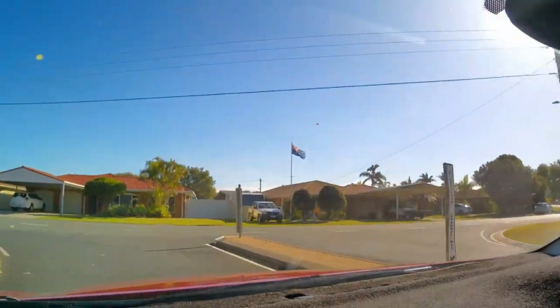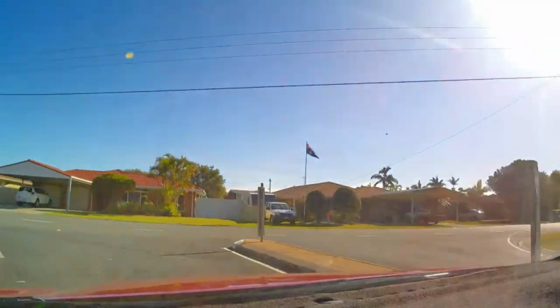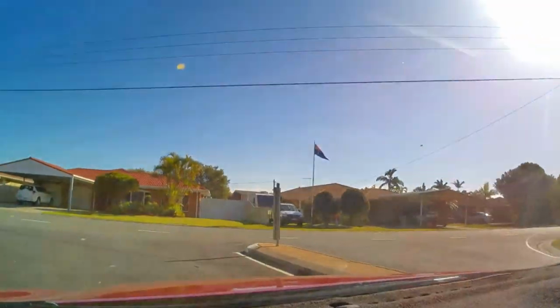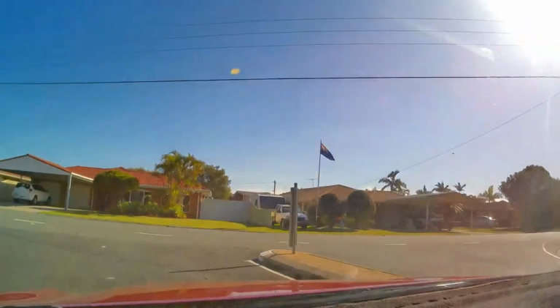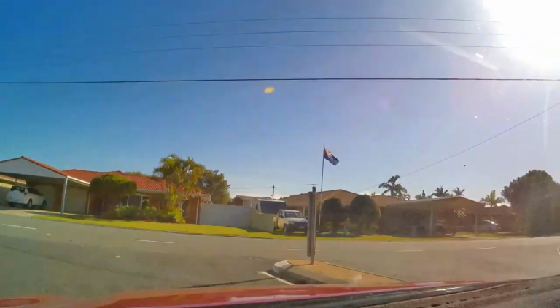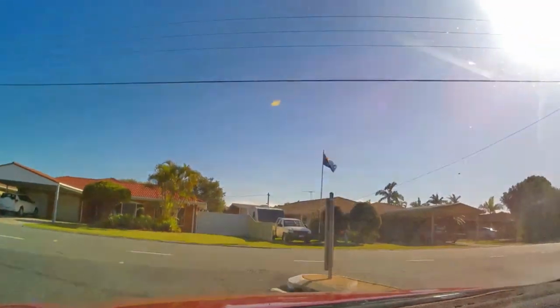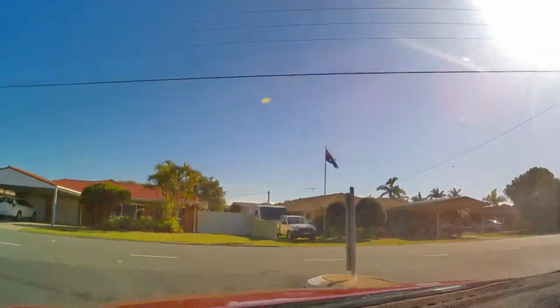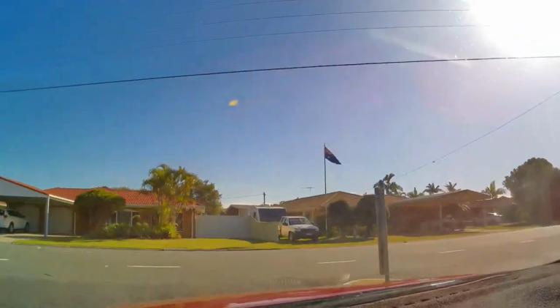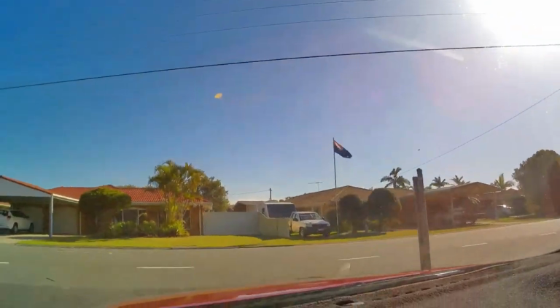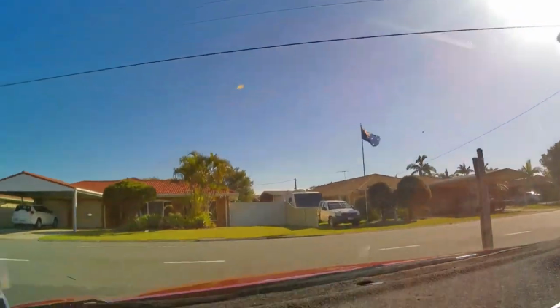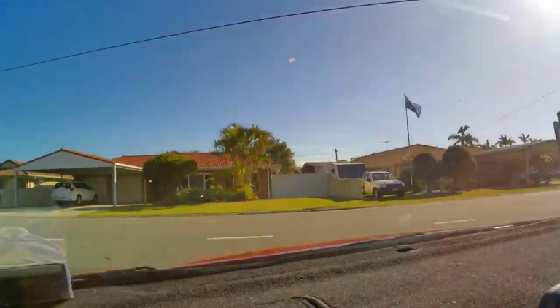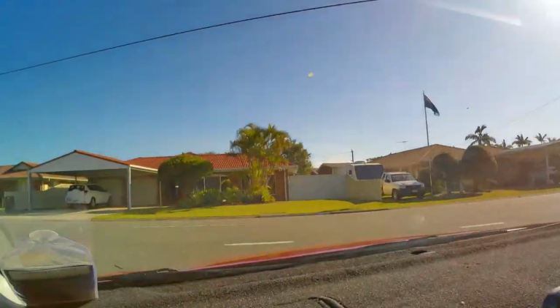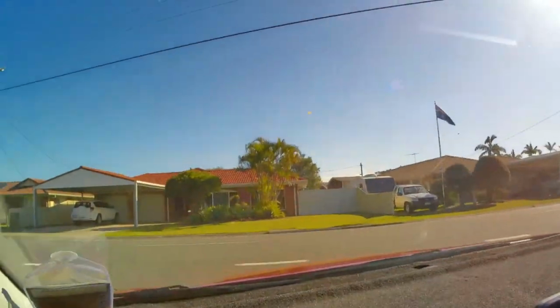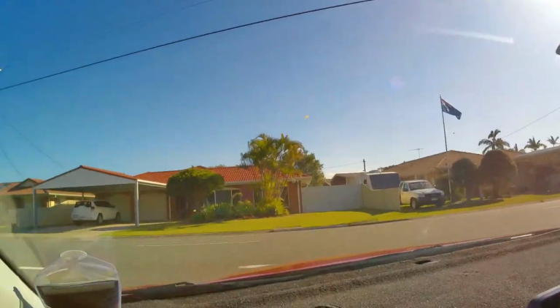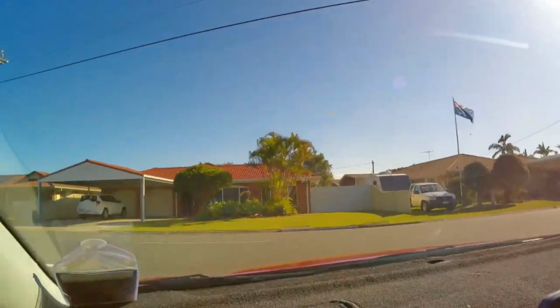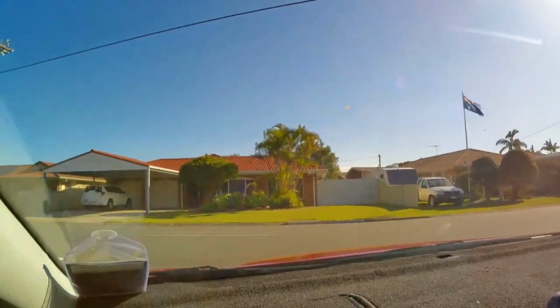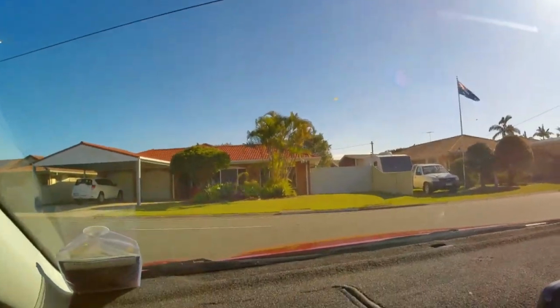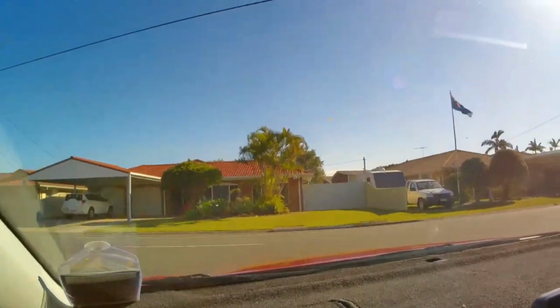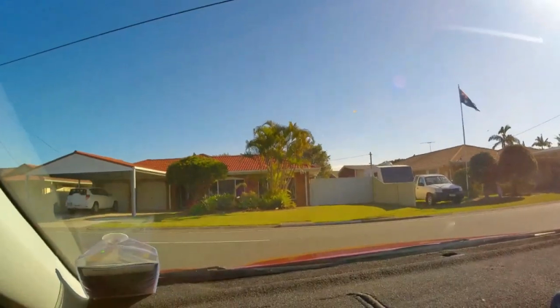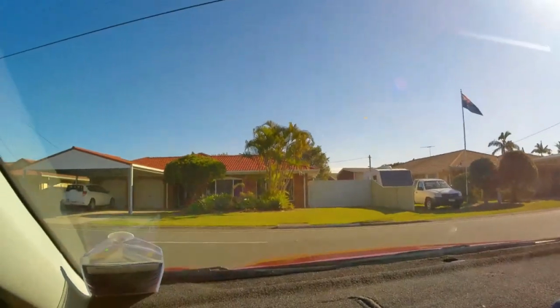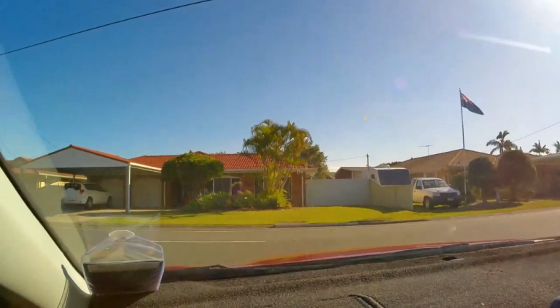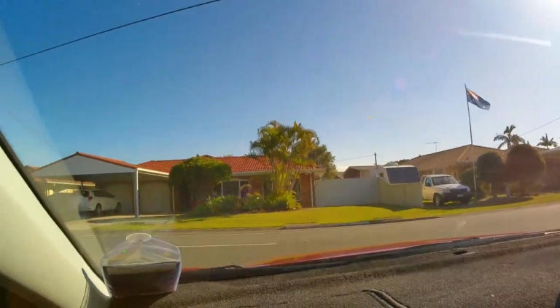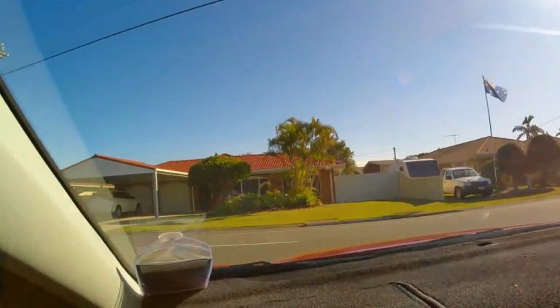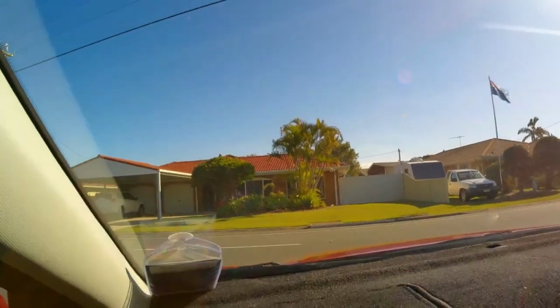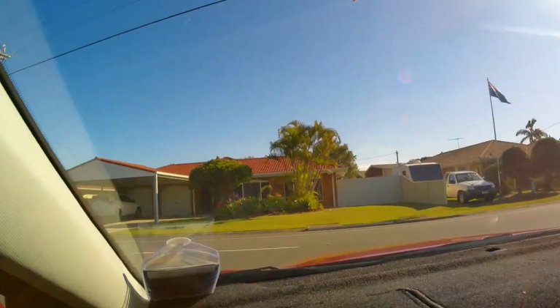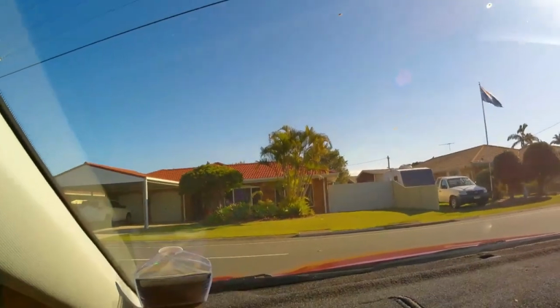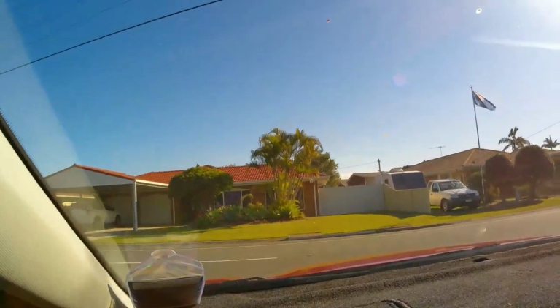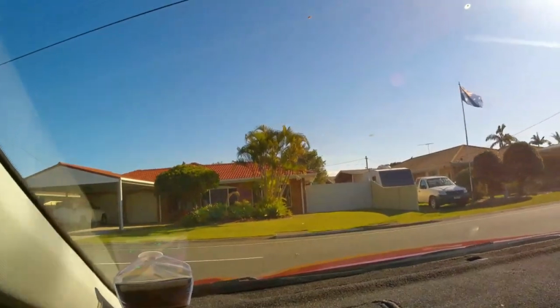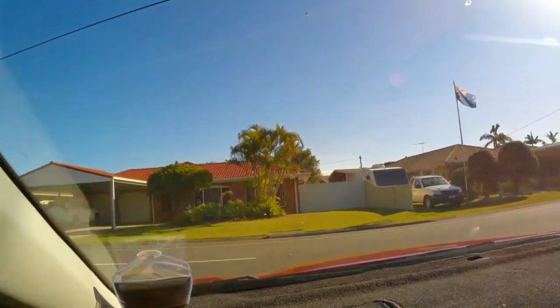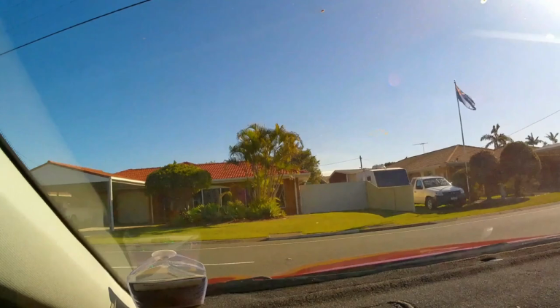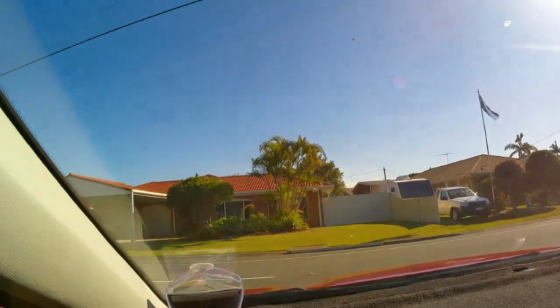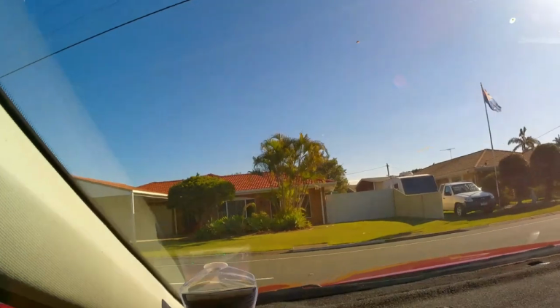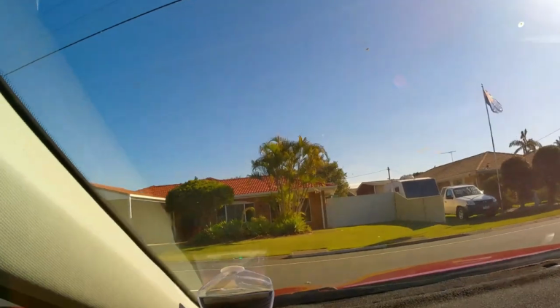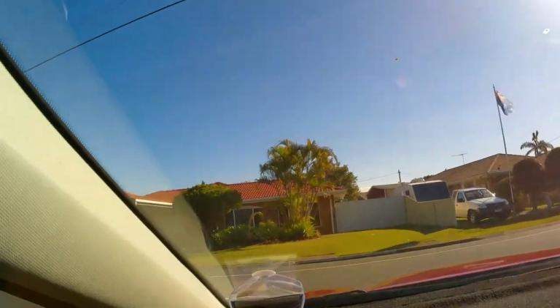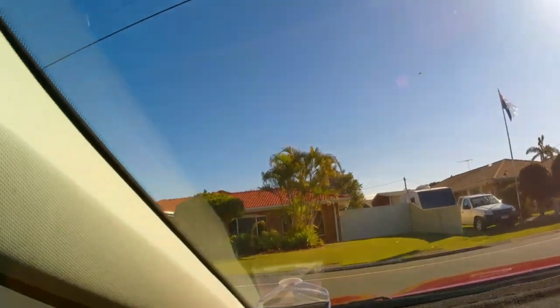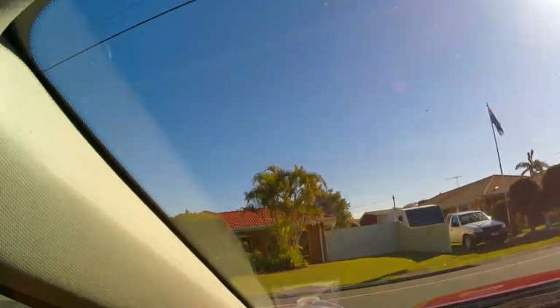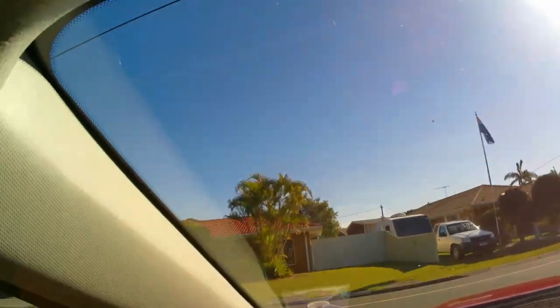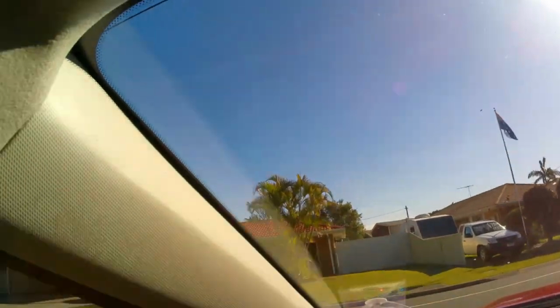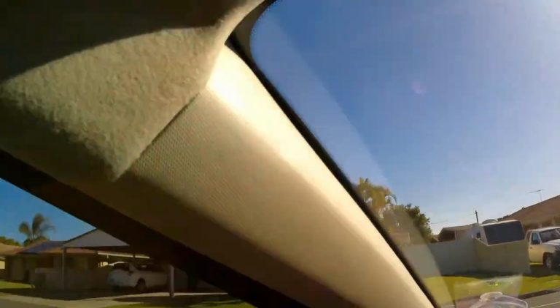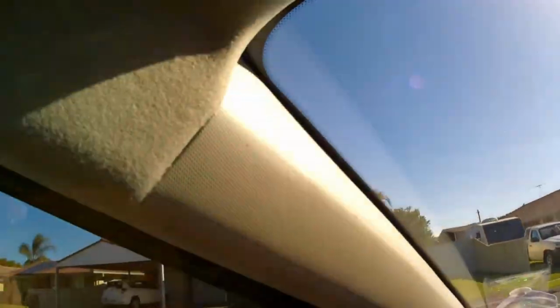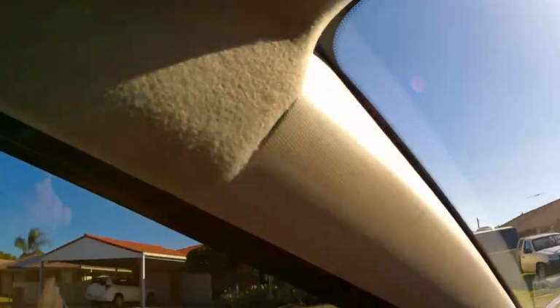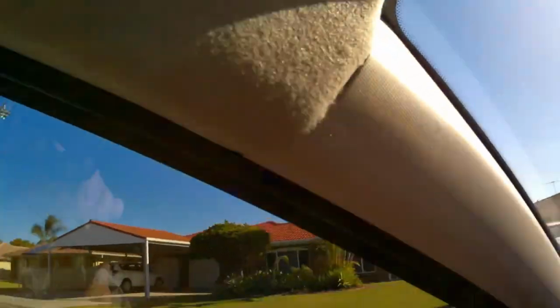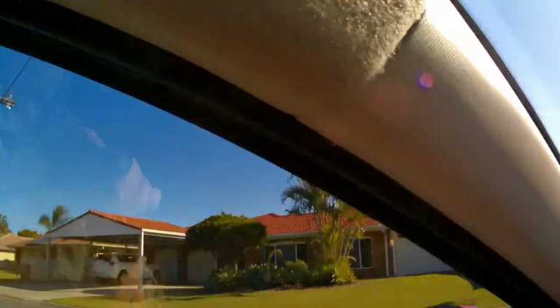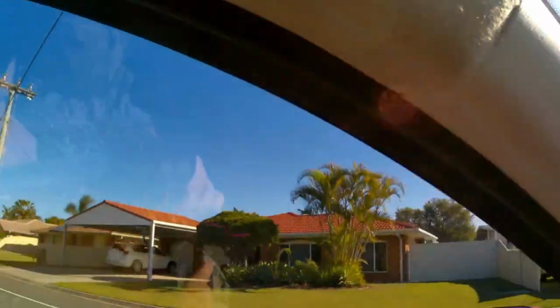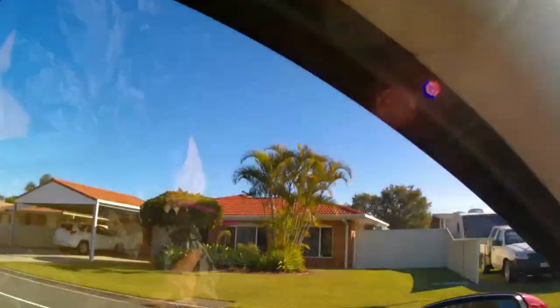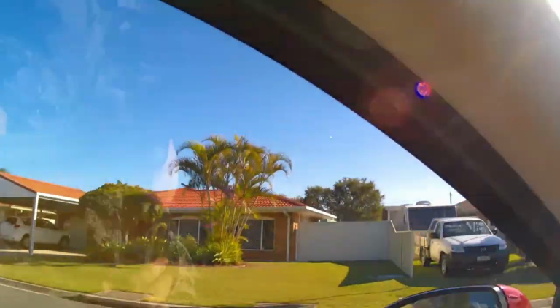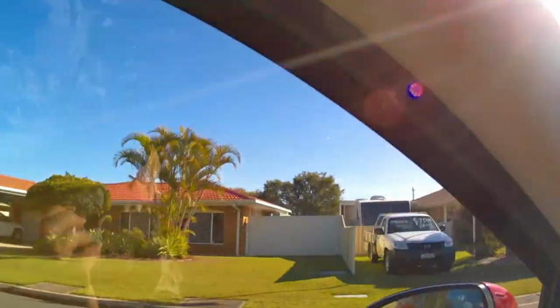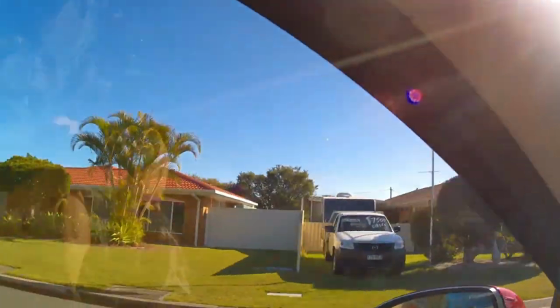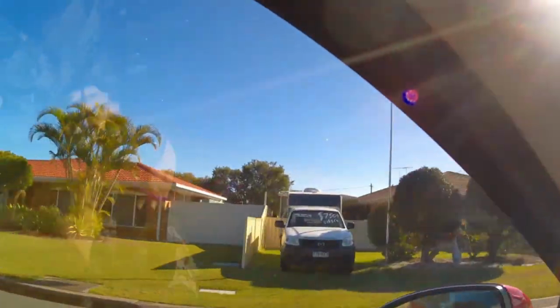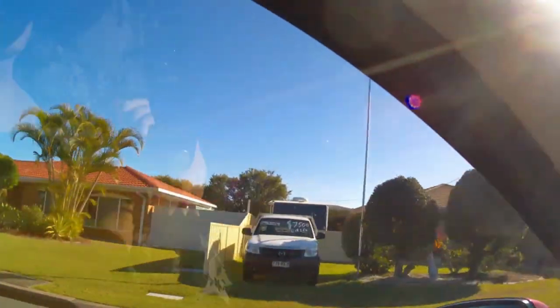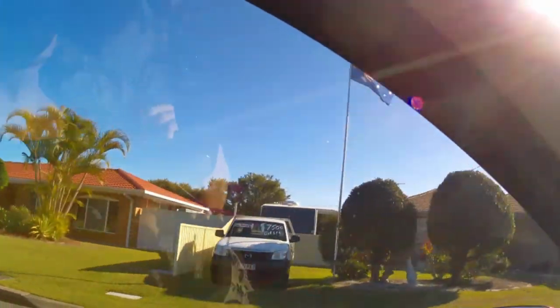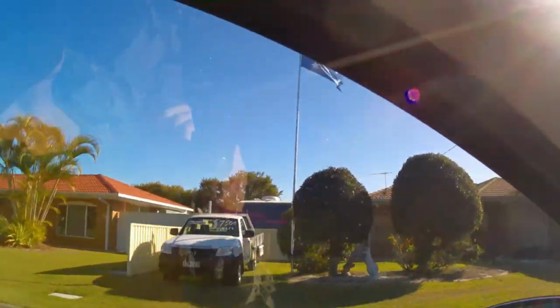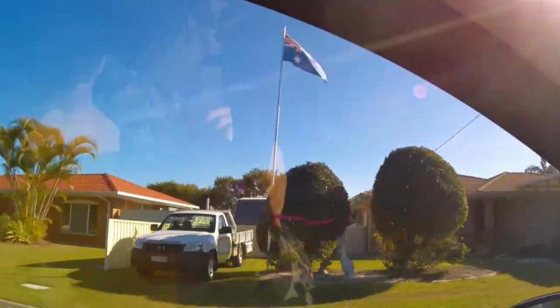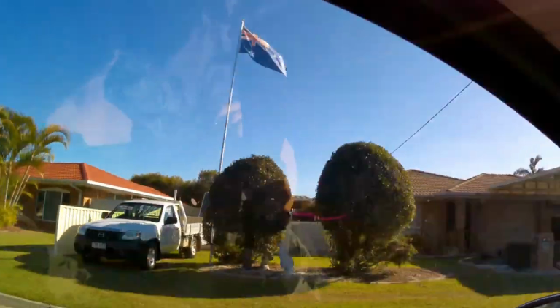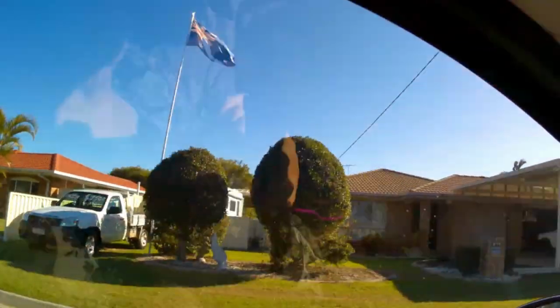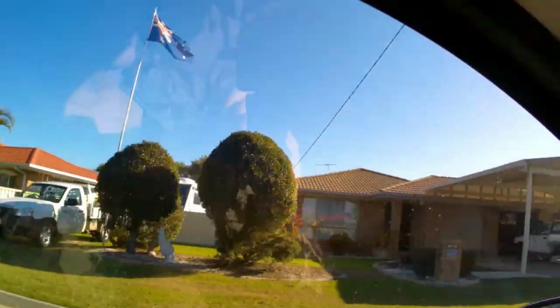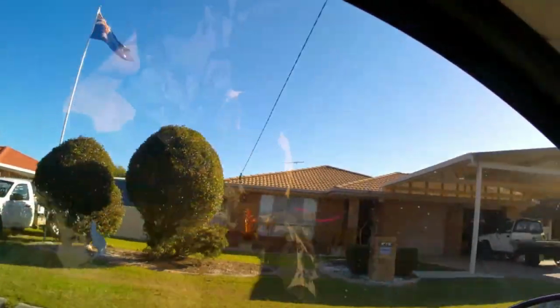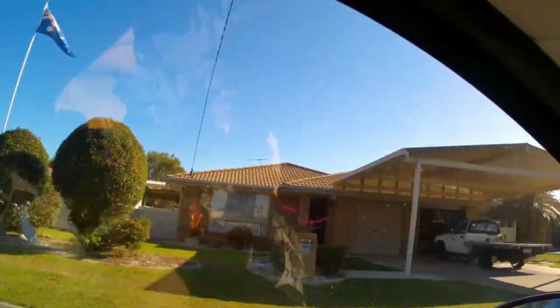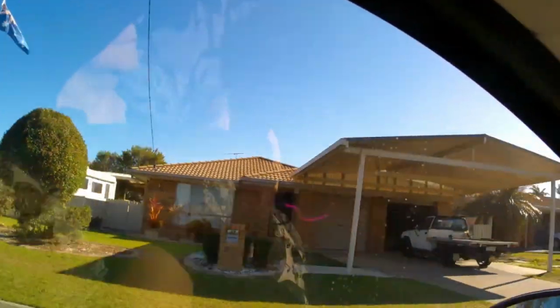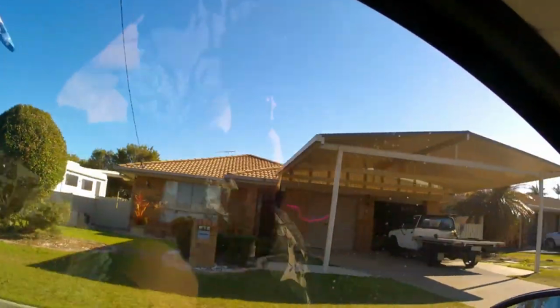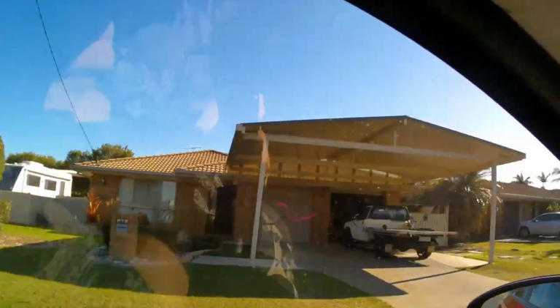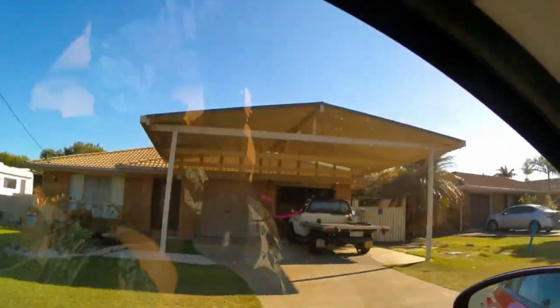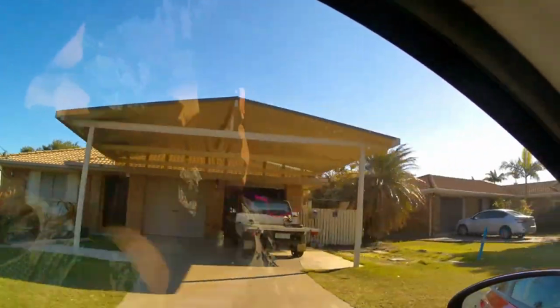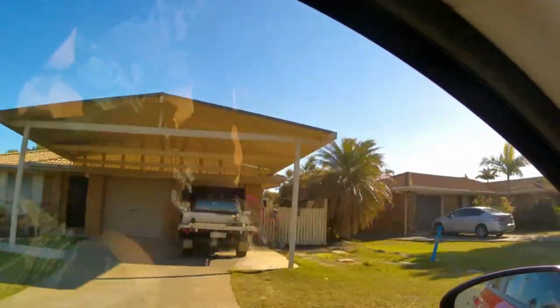Thank you very much for joining us. Here are some photos of early morning seascapes in Deception Bay.